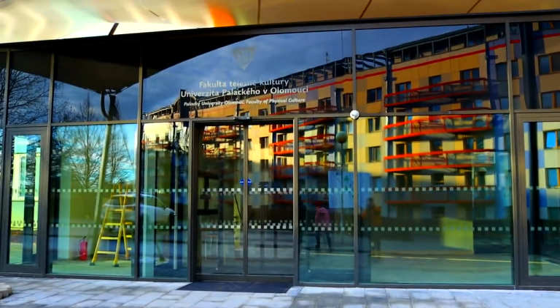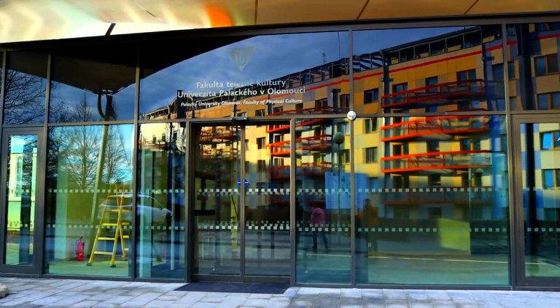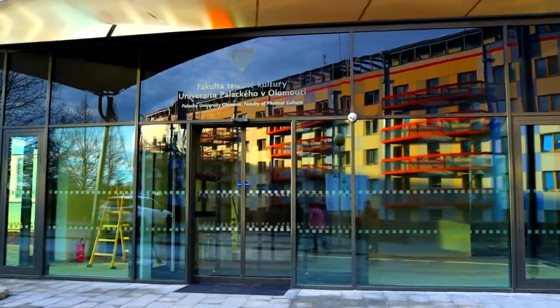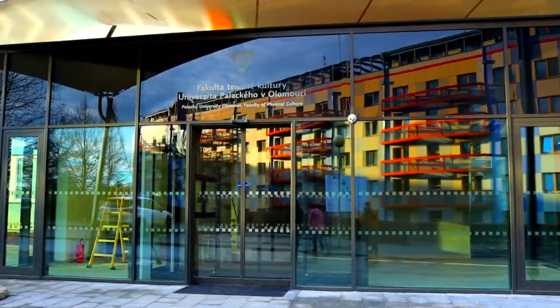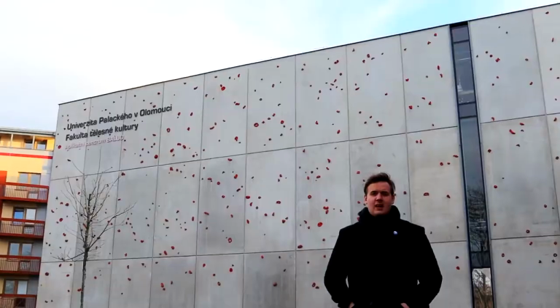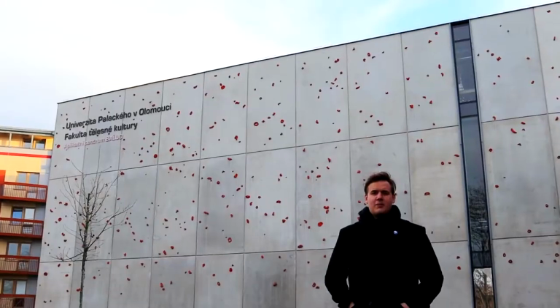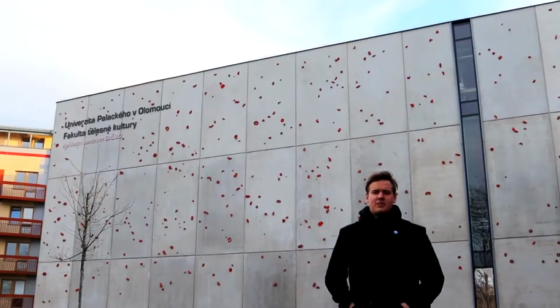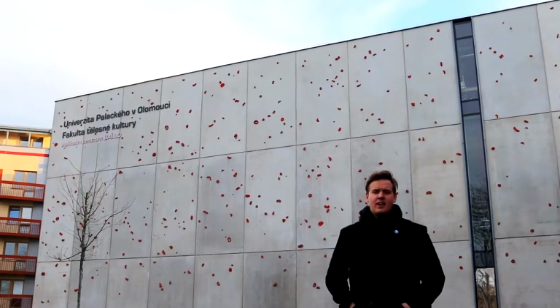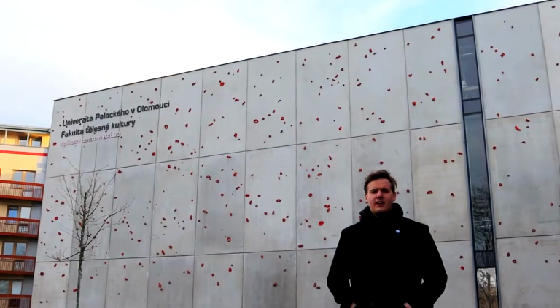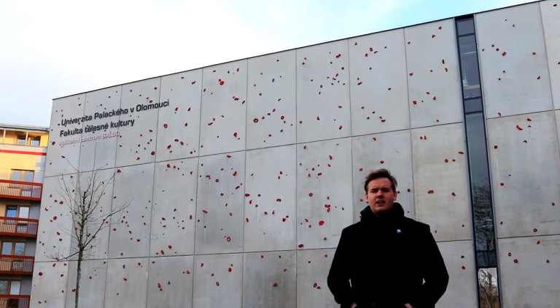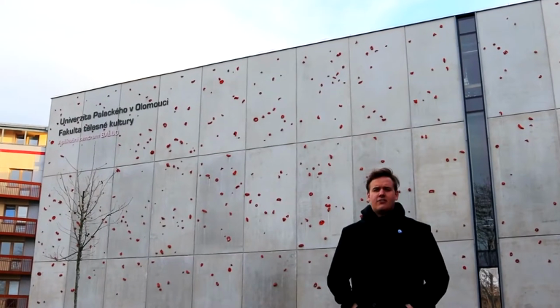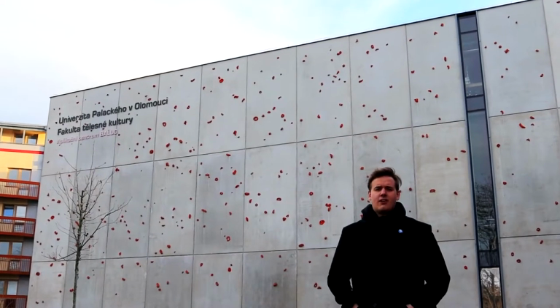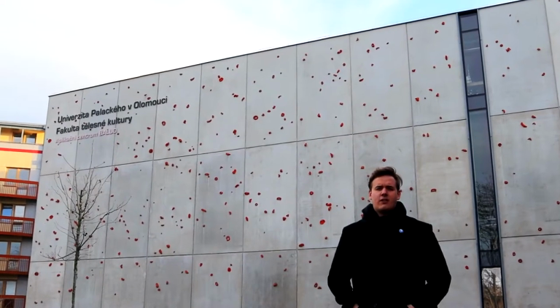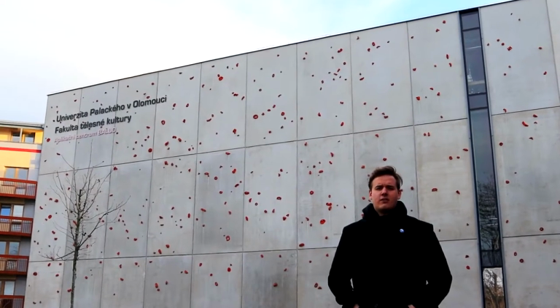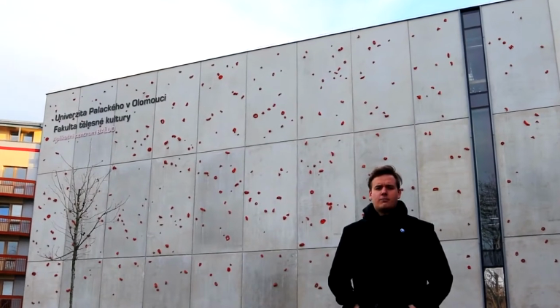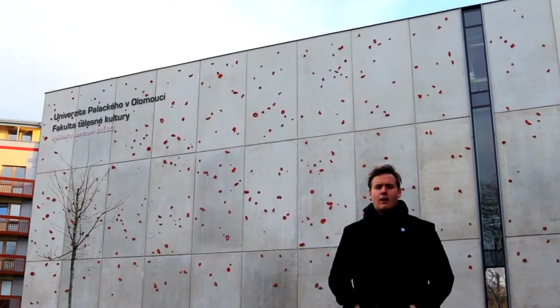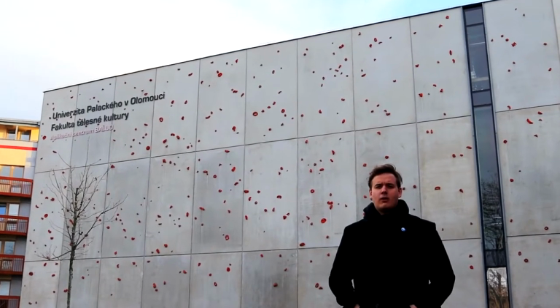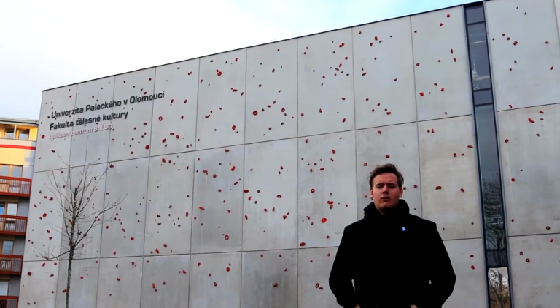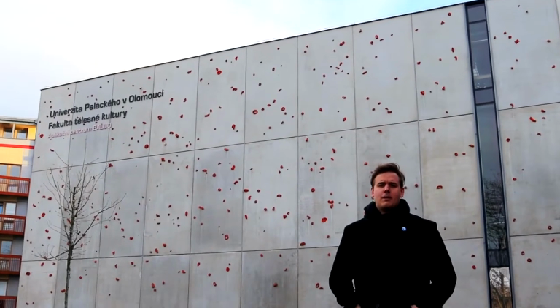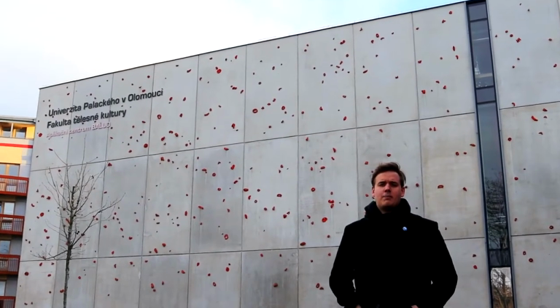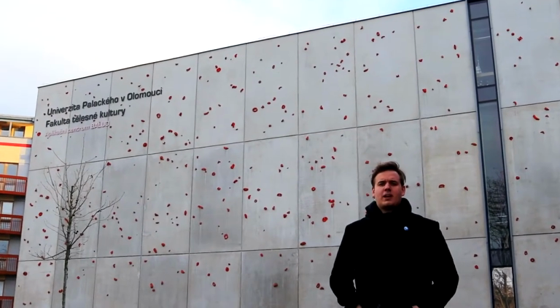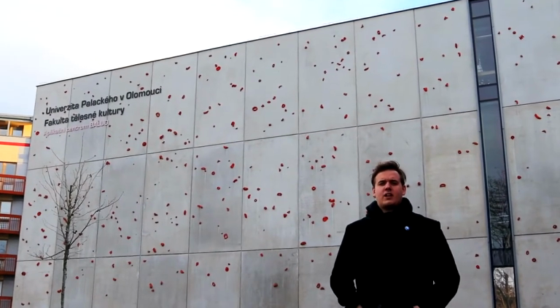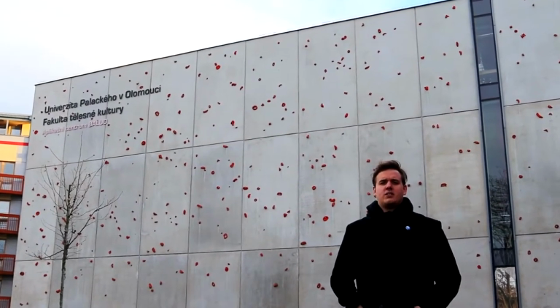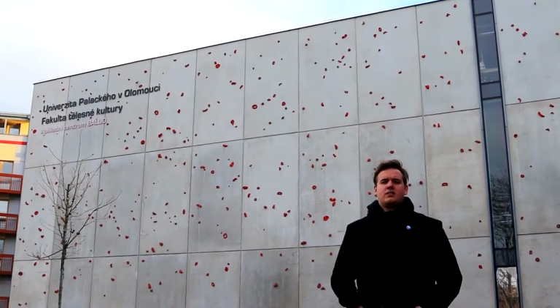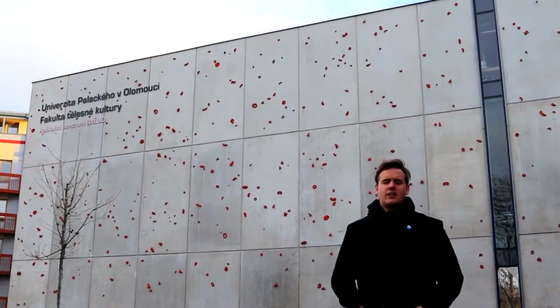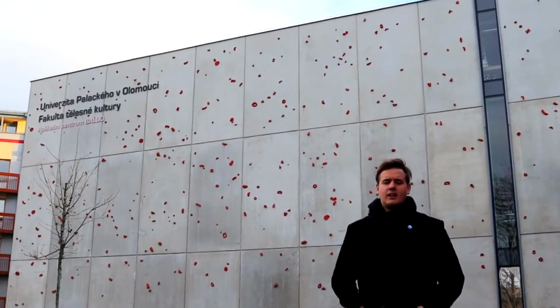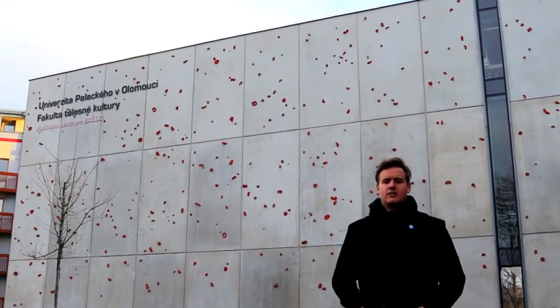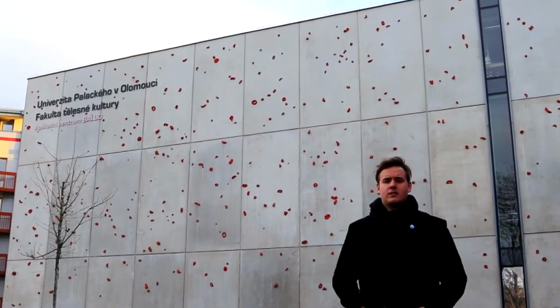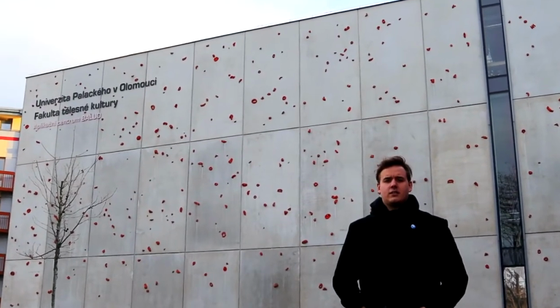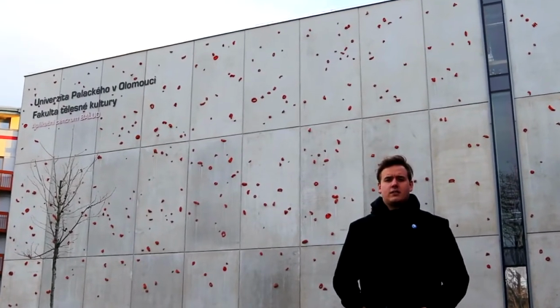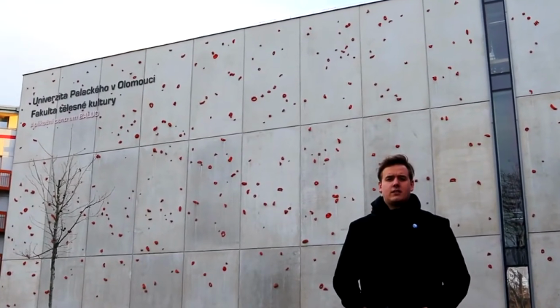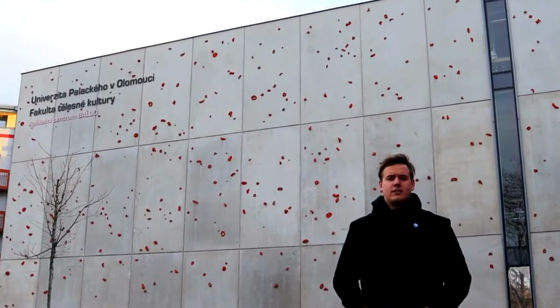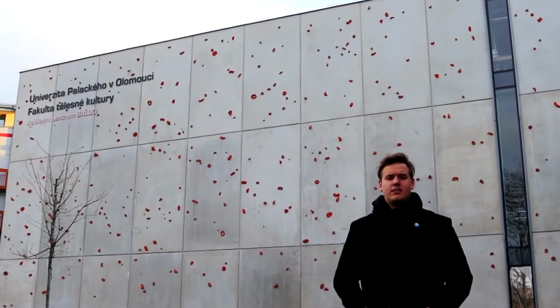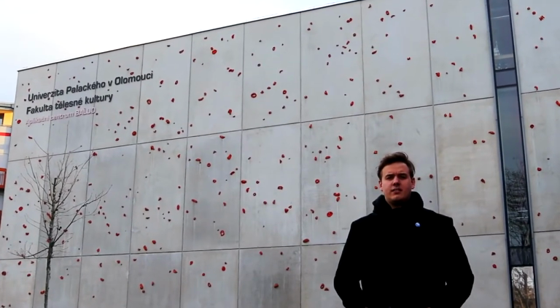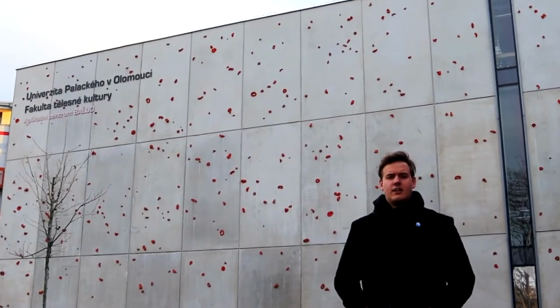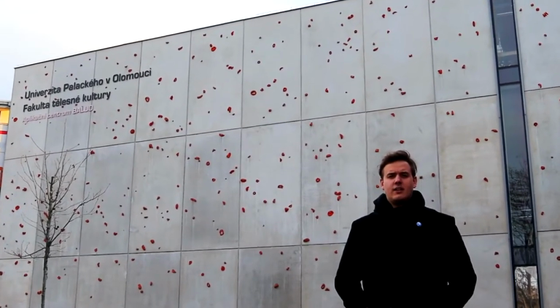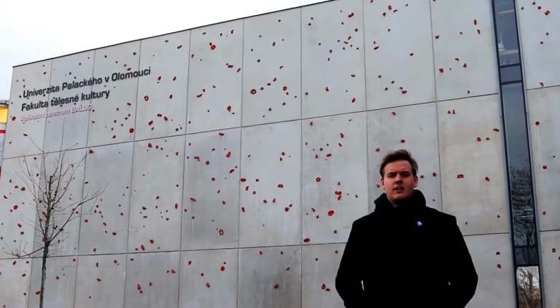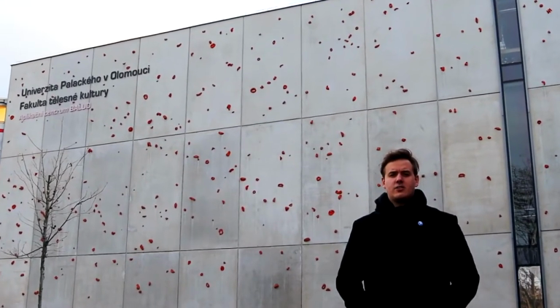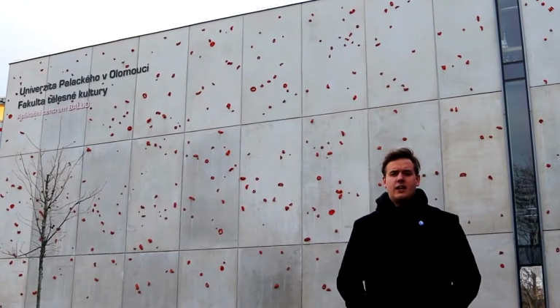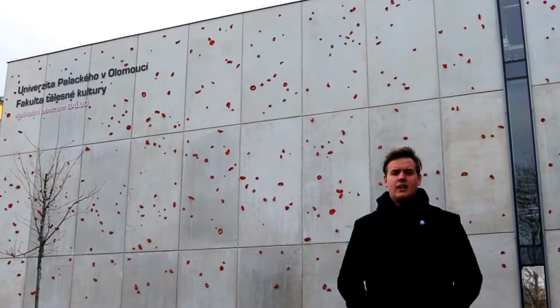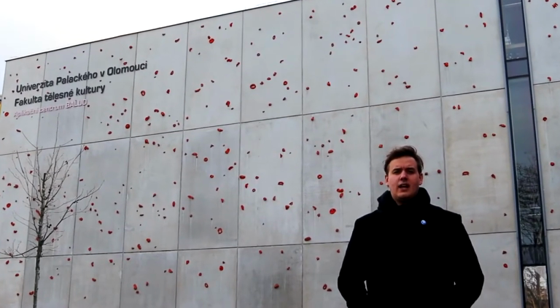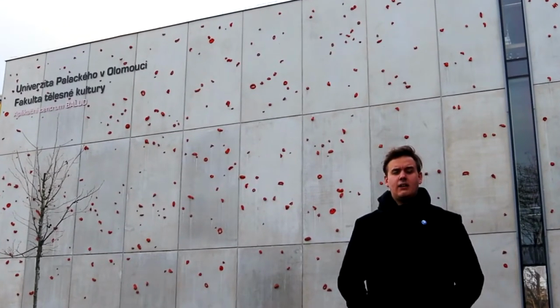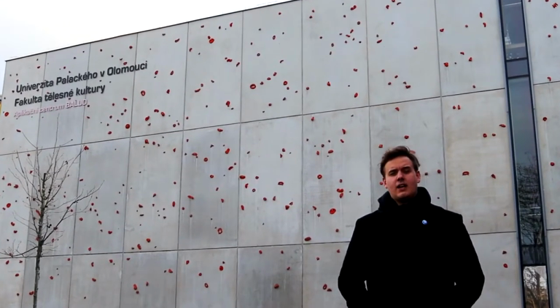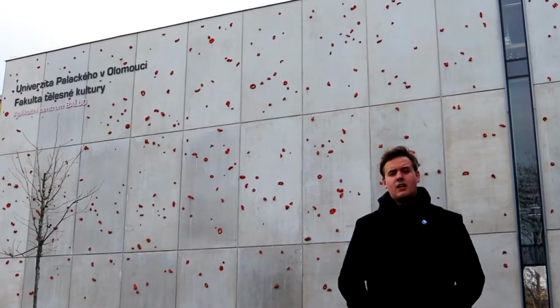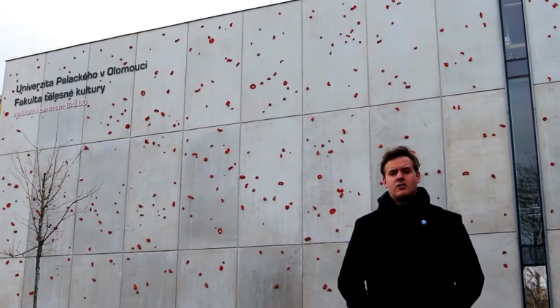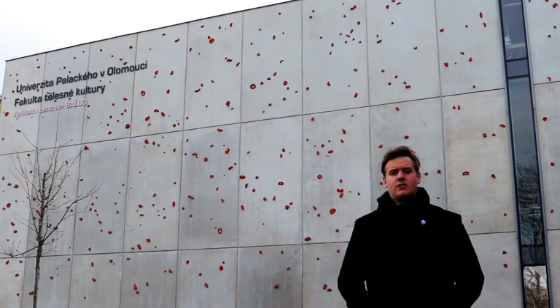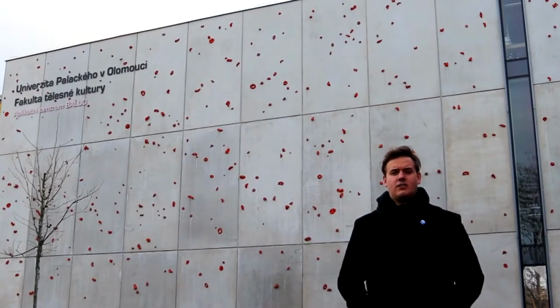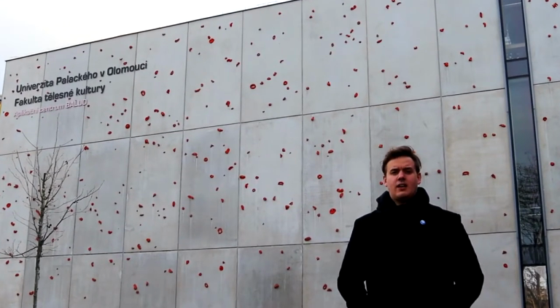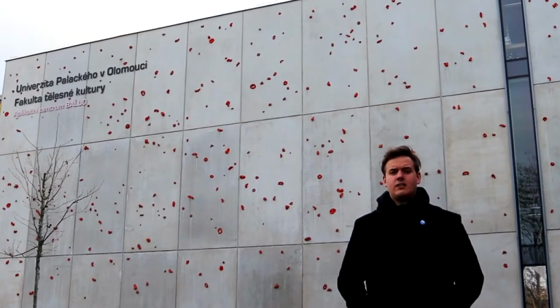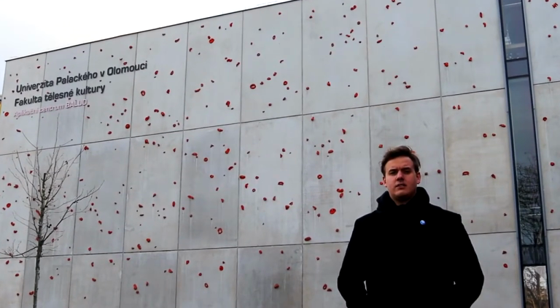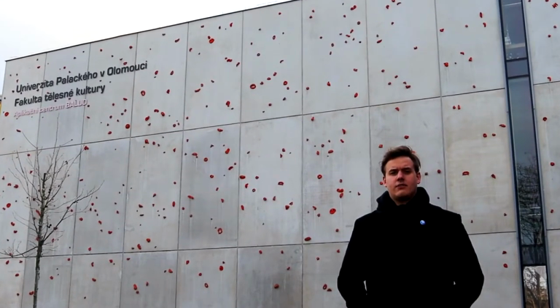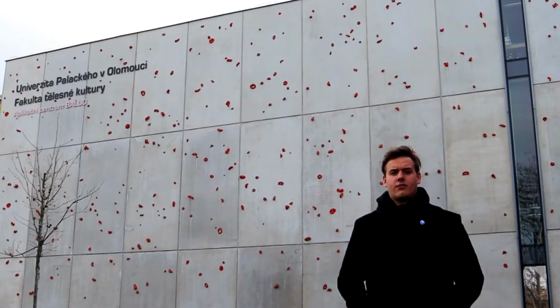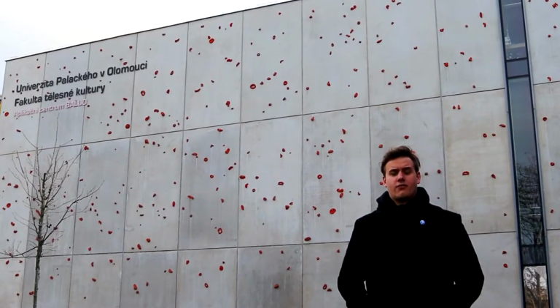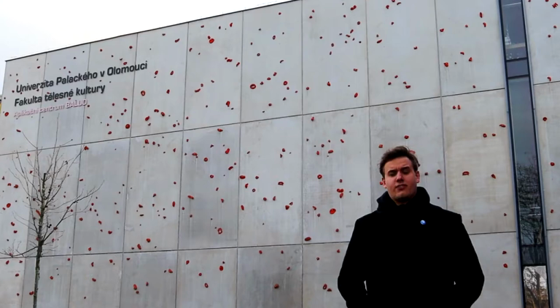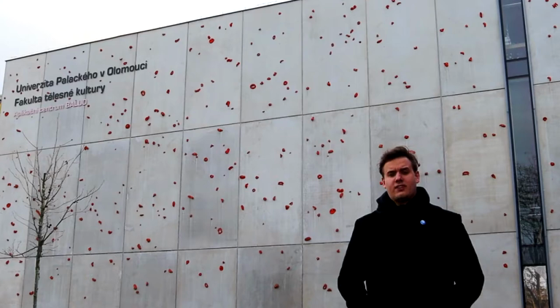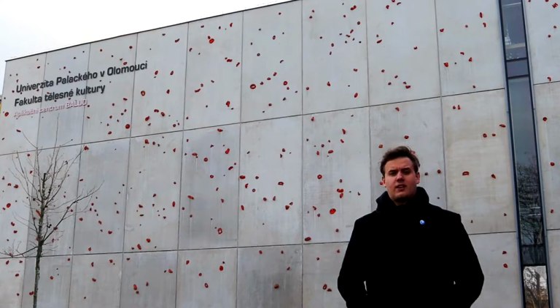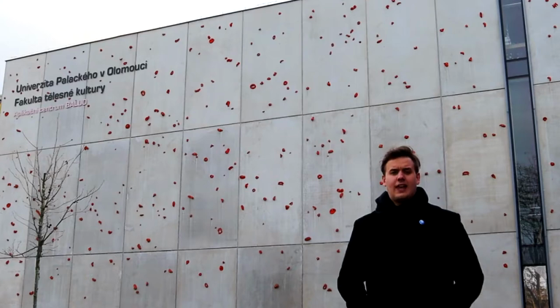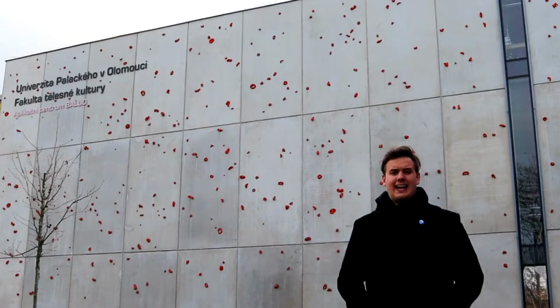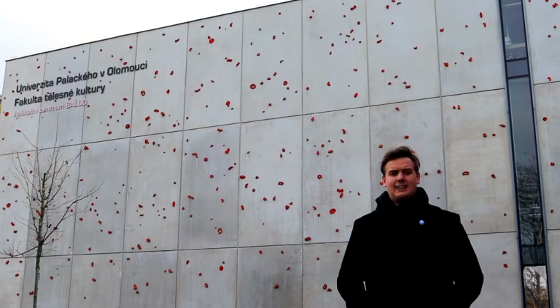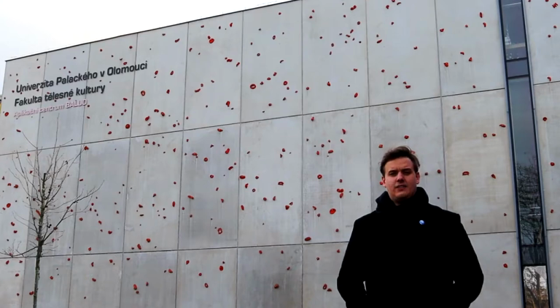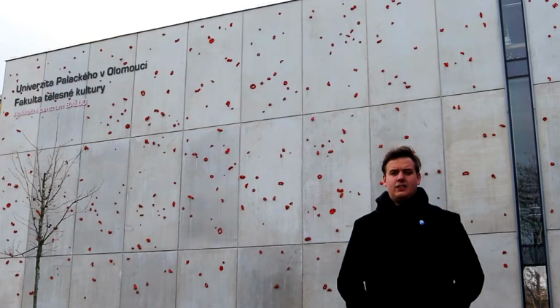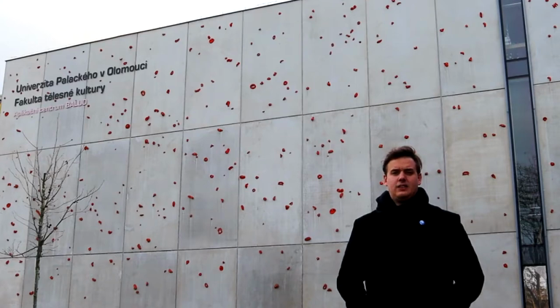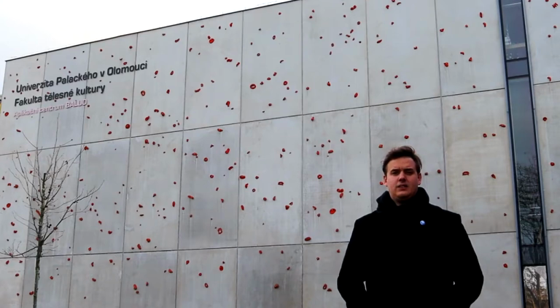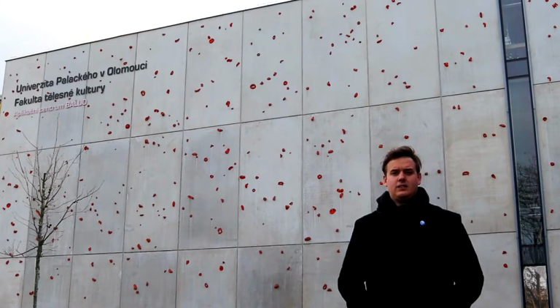I am standing in front of BALO Application Centre, the Research and Education Centre for Physical Activities.